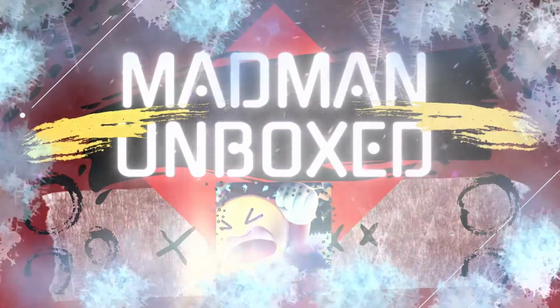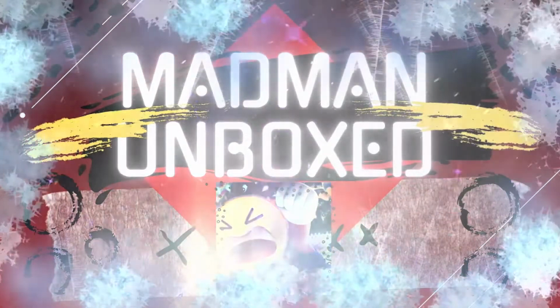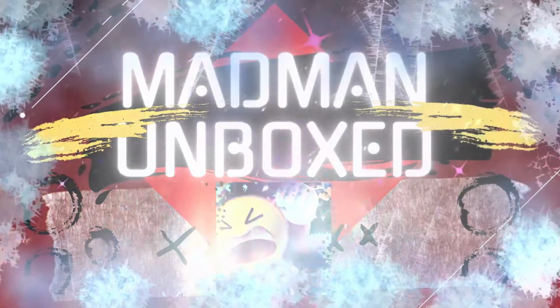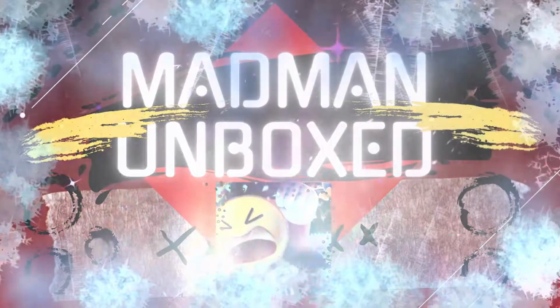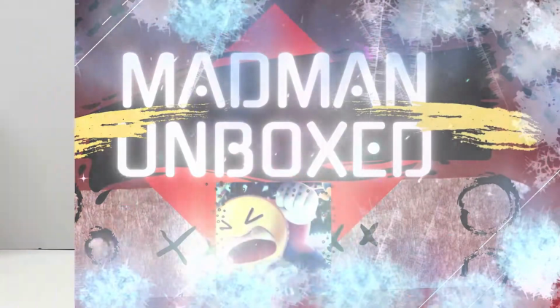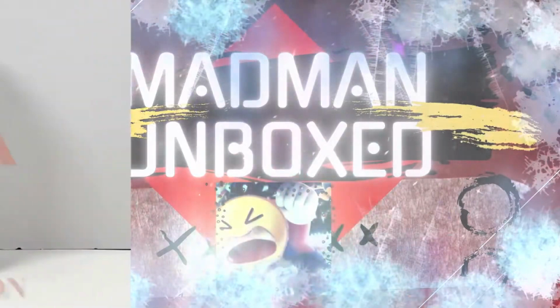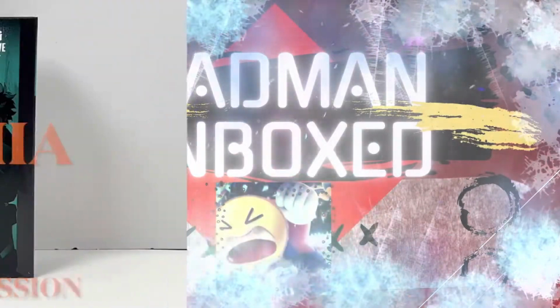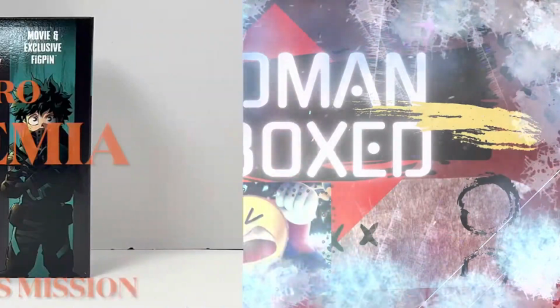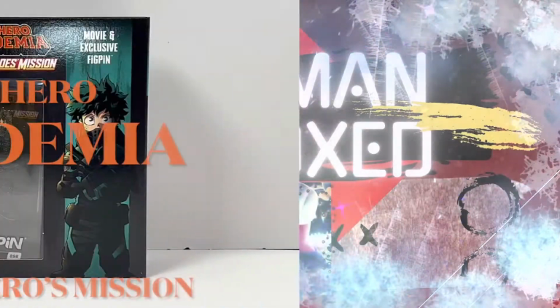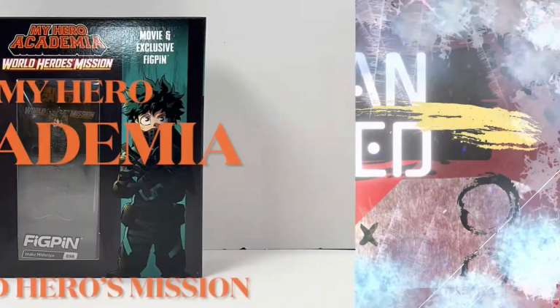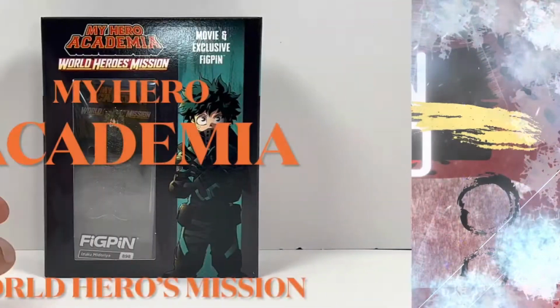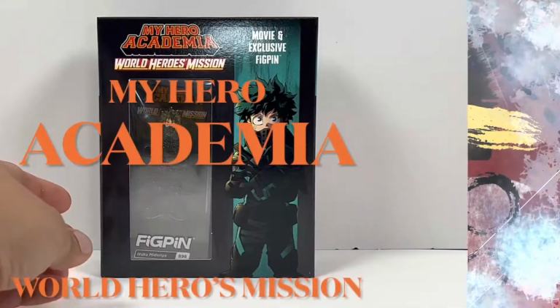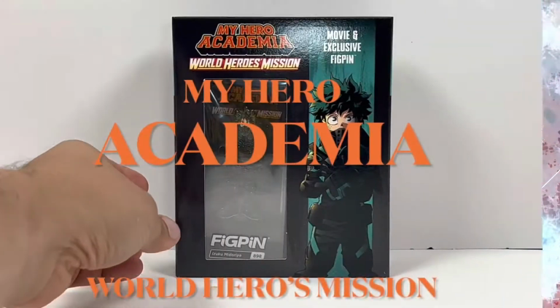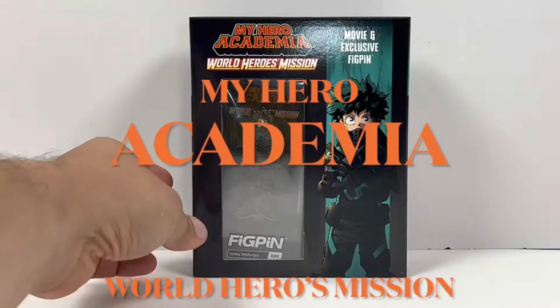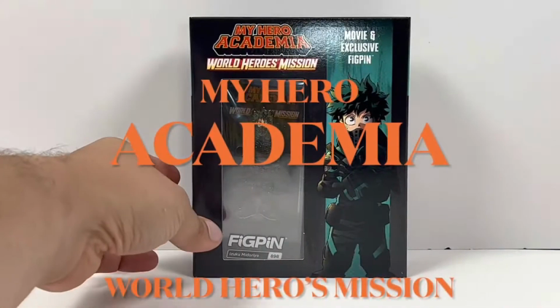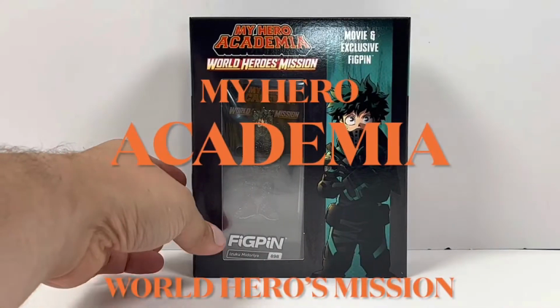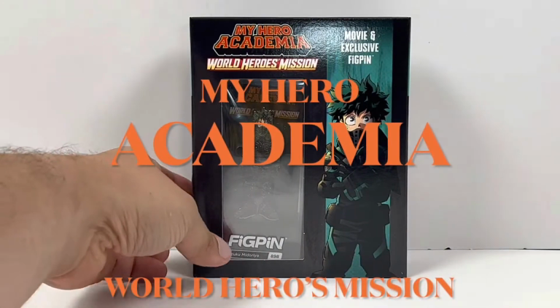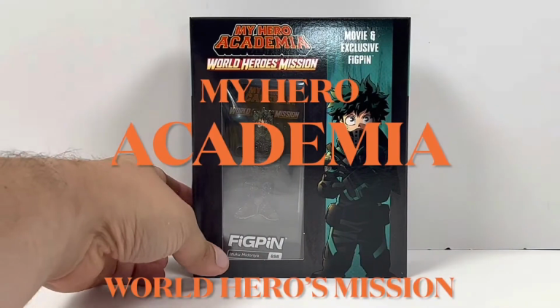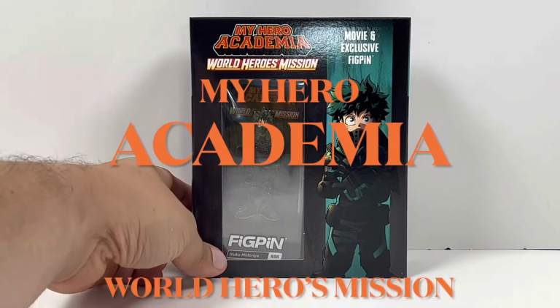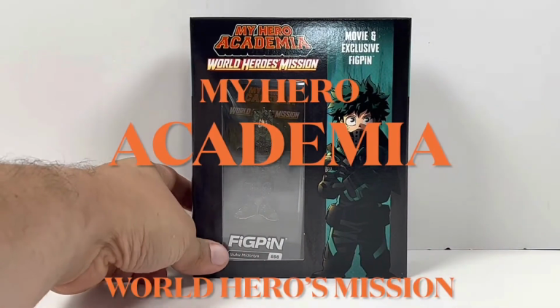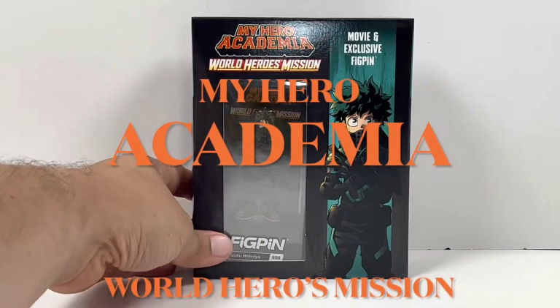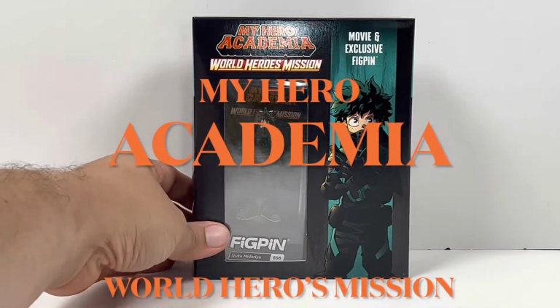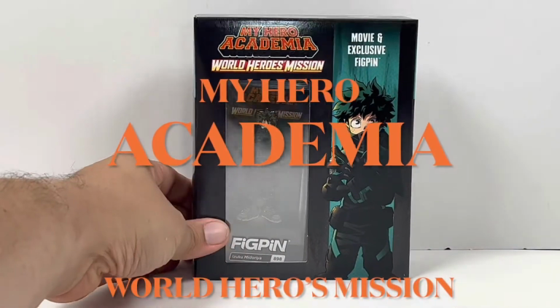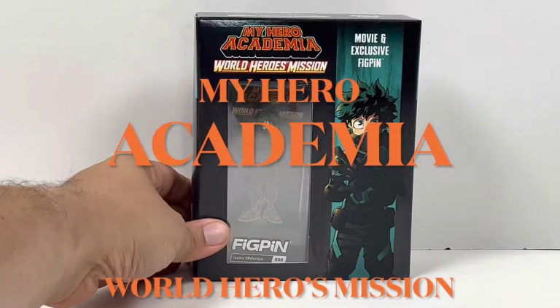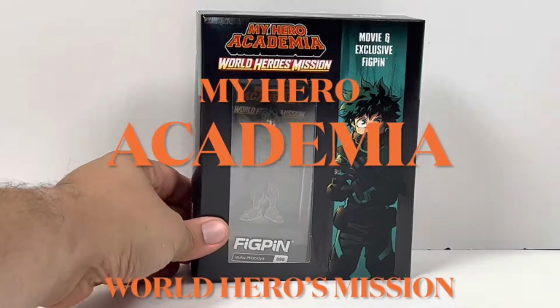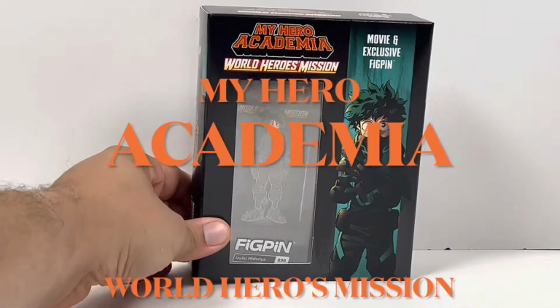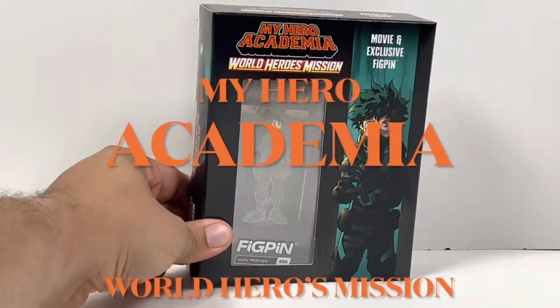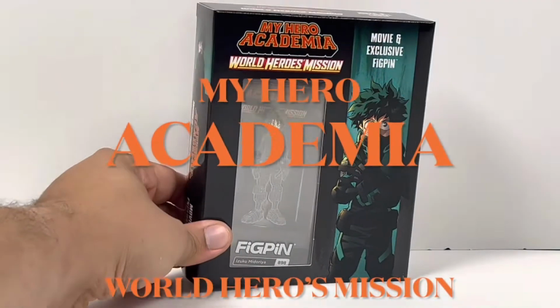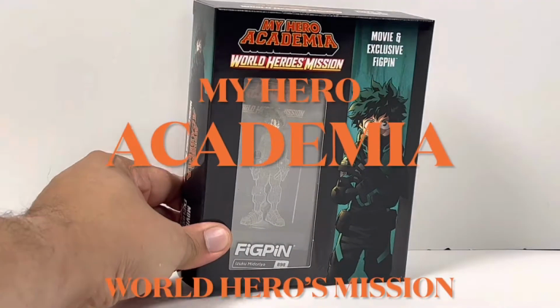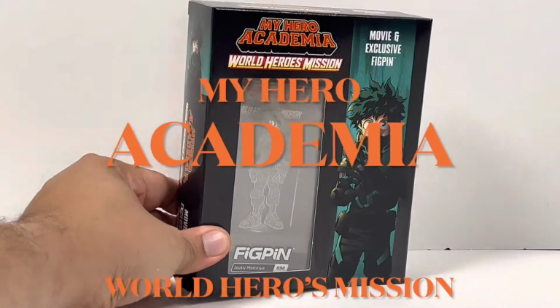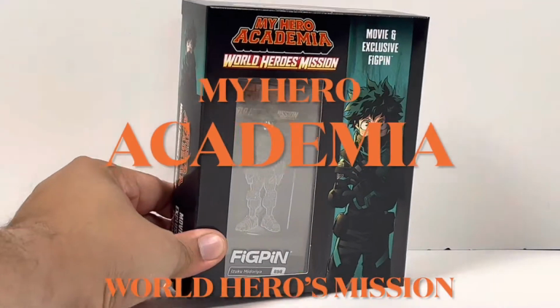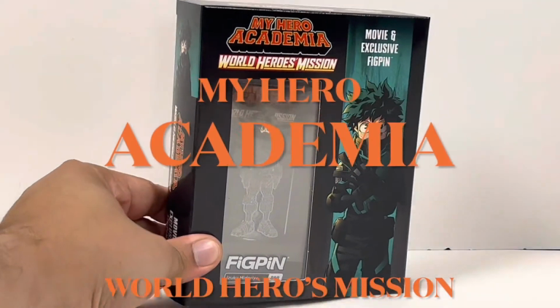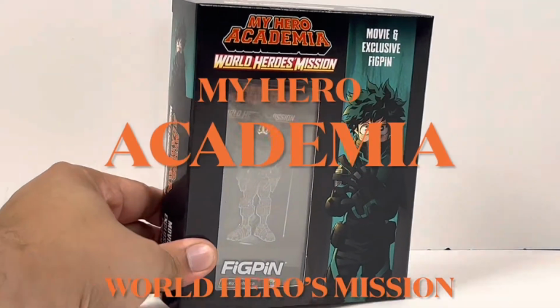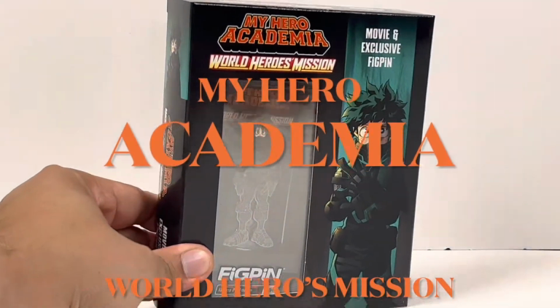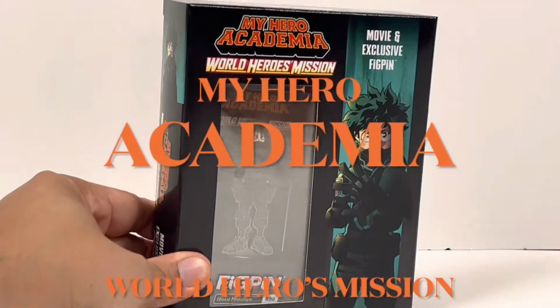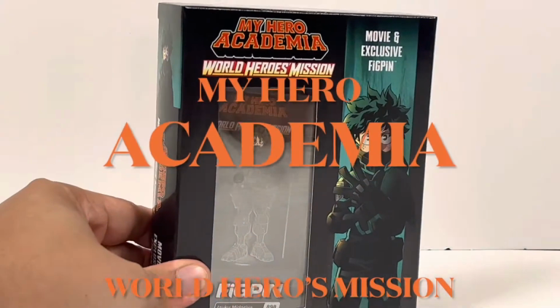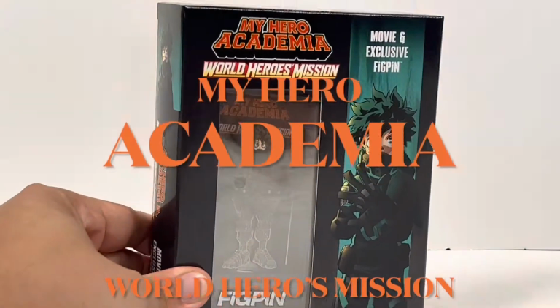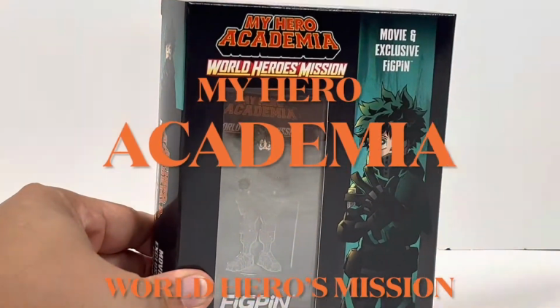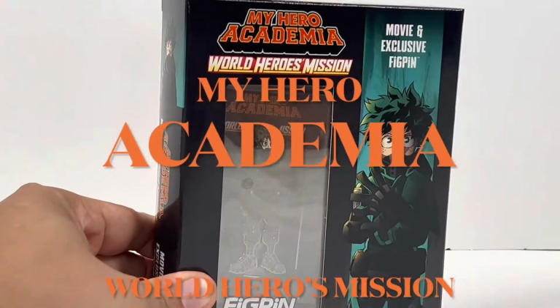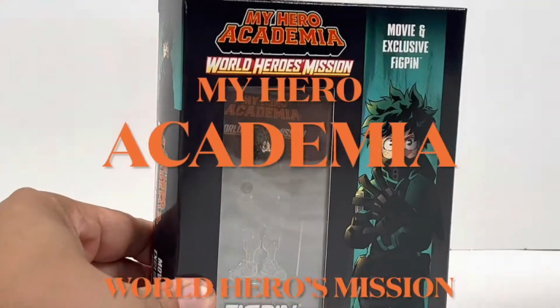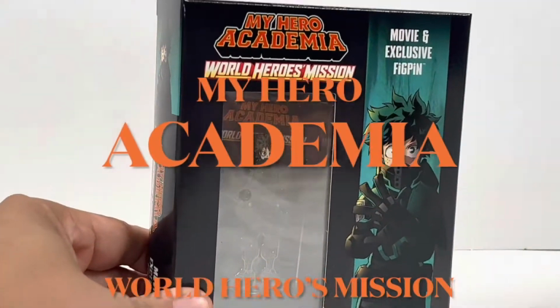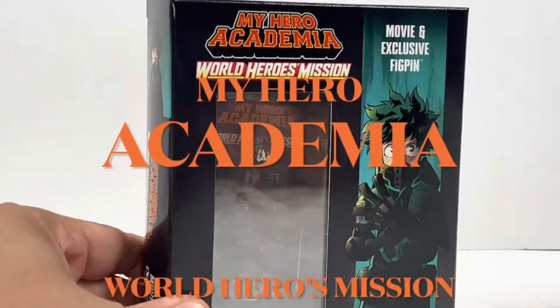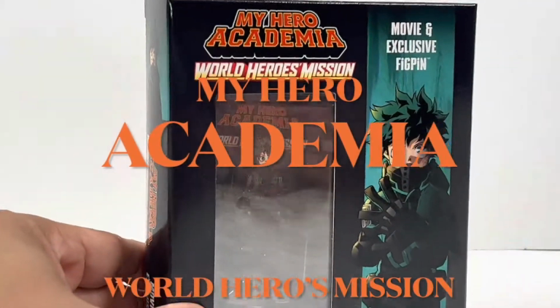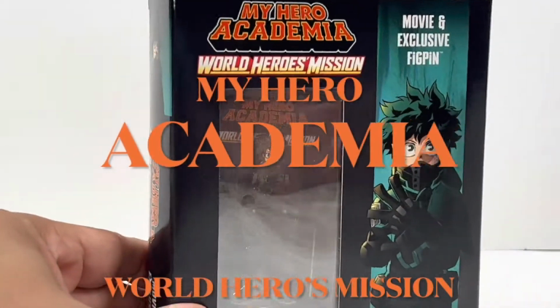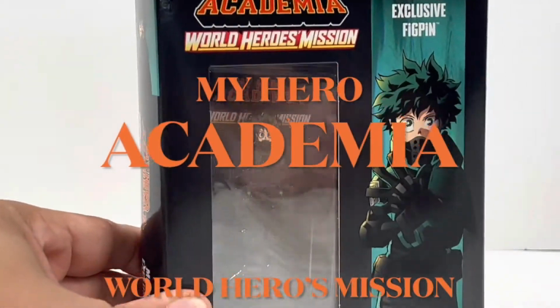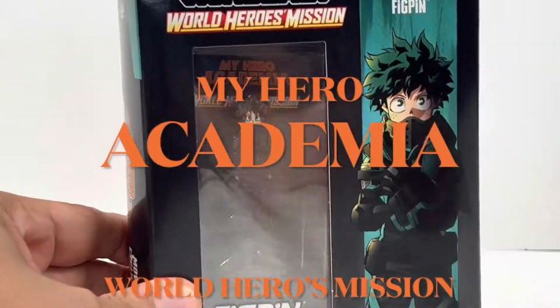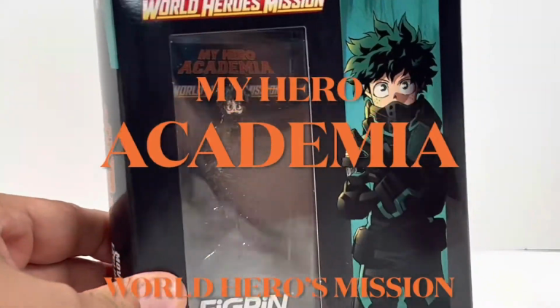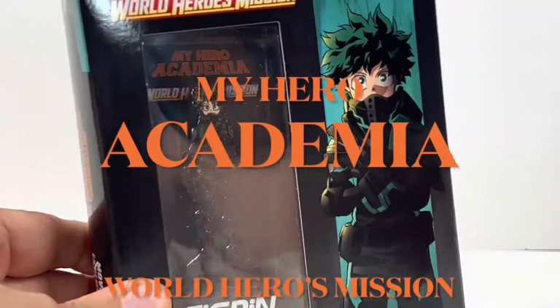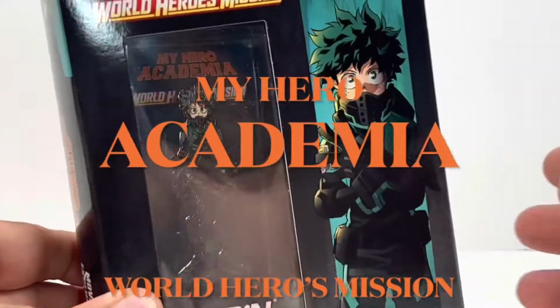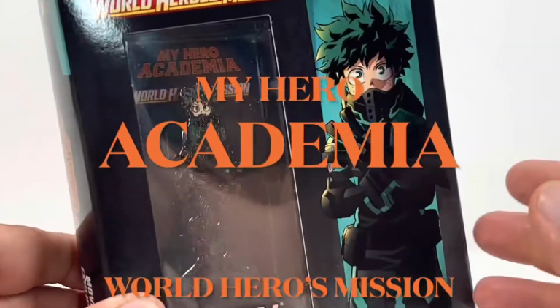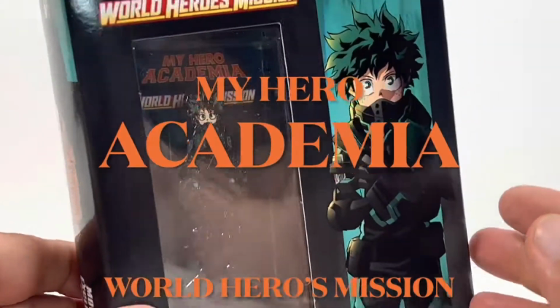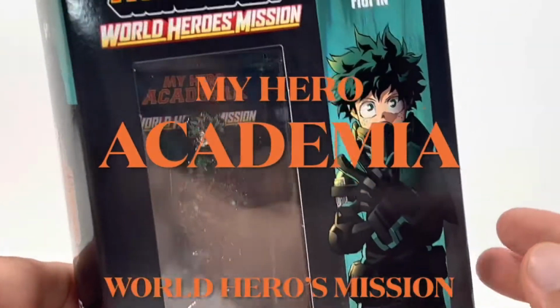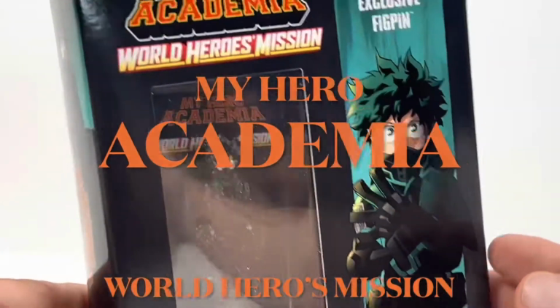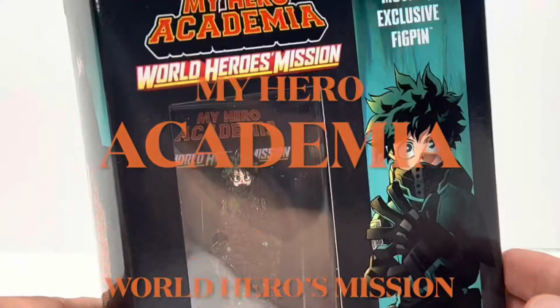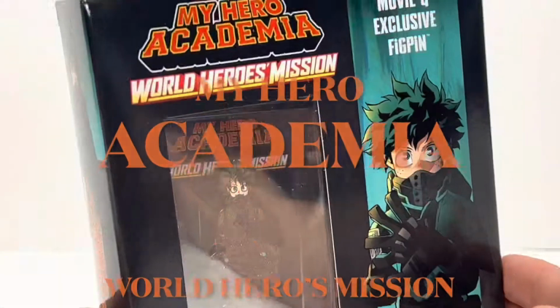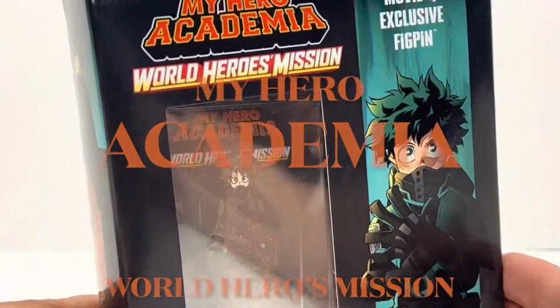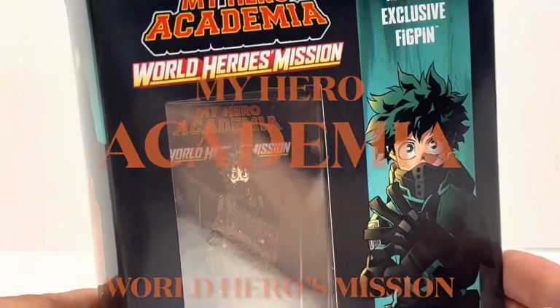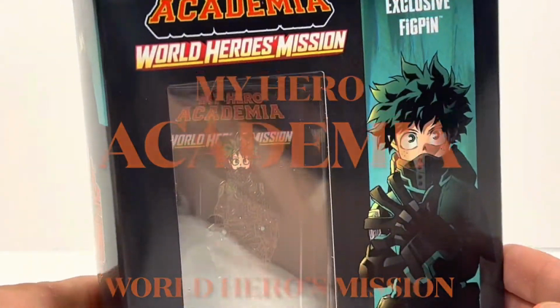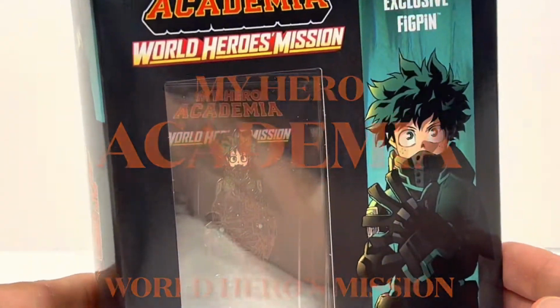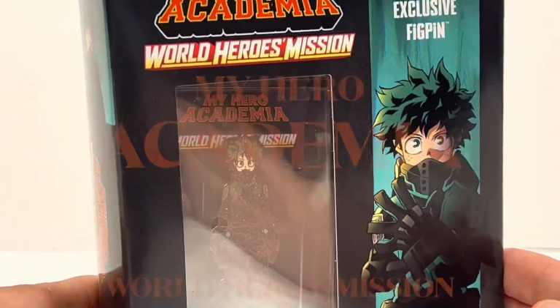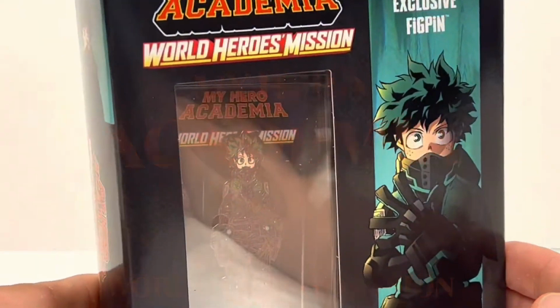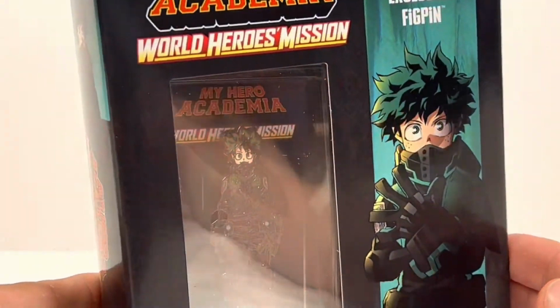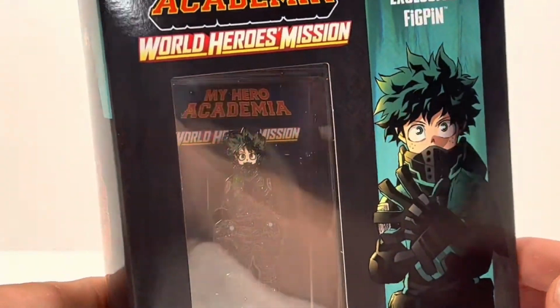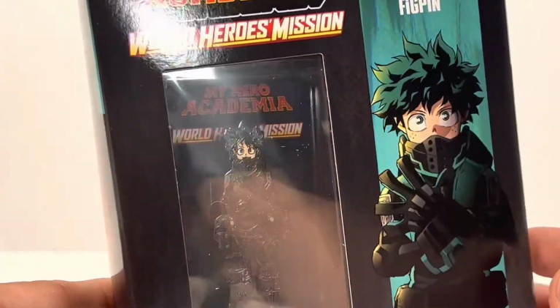Hey y'all, it's us here at MyCartMadMan, and today we are here to unbox the My Hero Academia World Heroes Mission Blu-Ray.